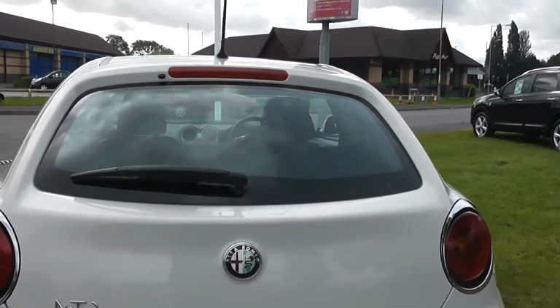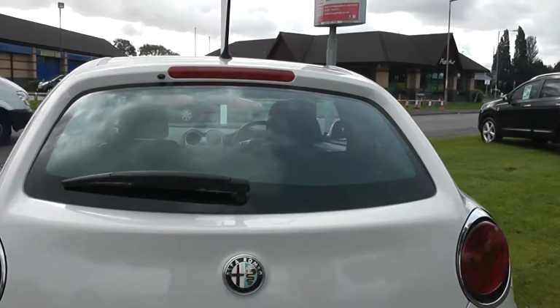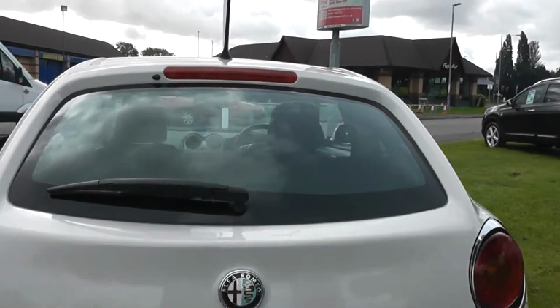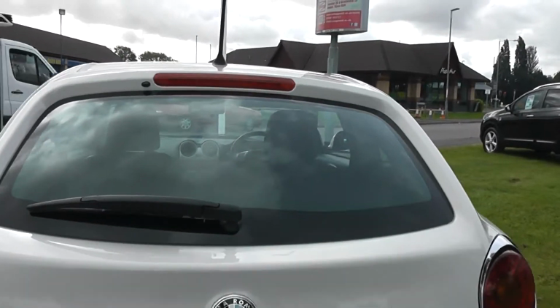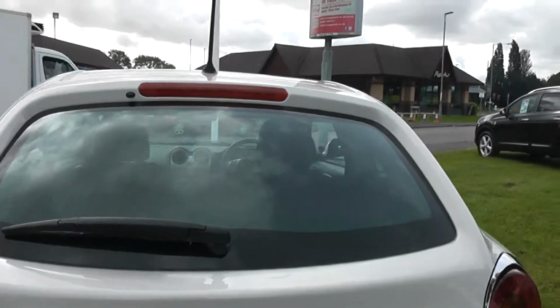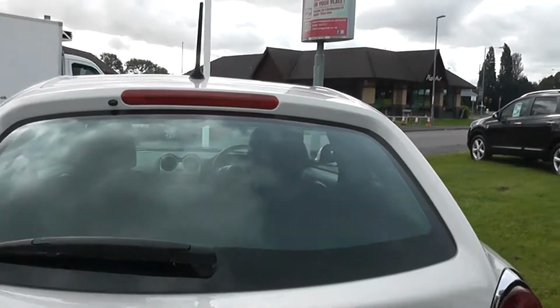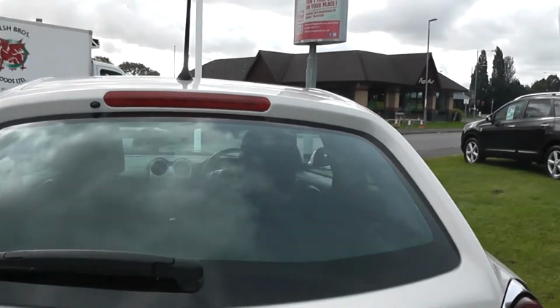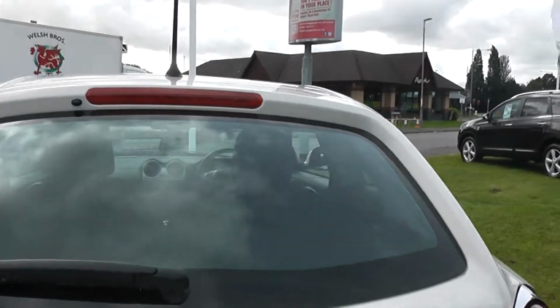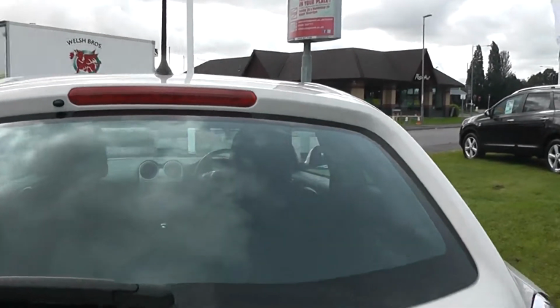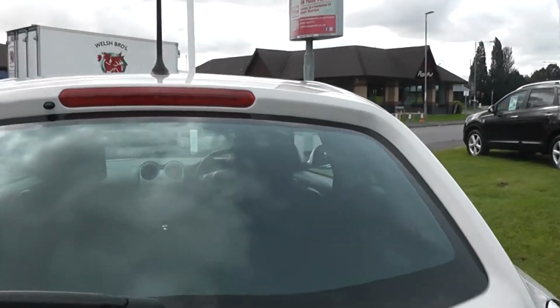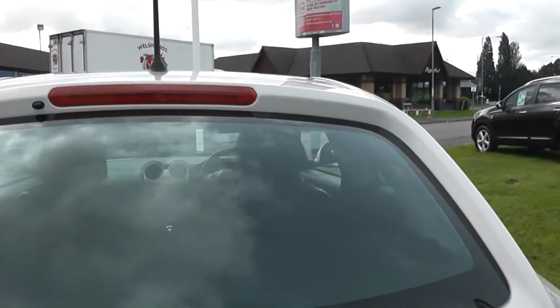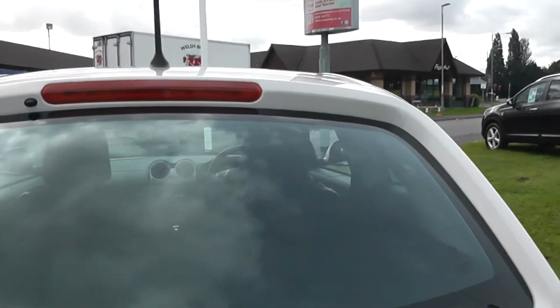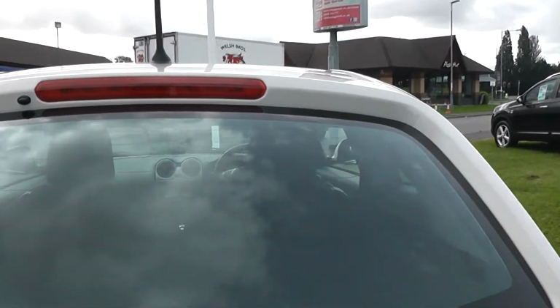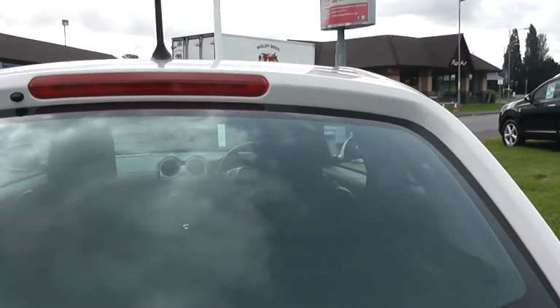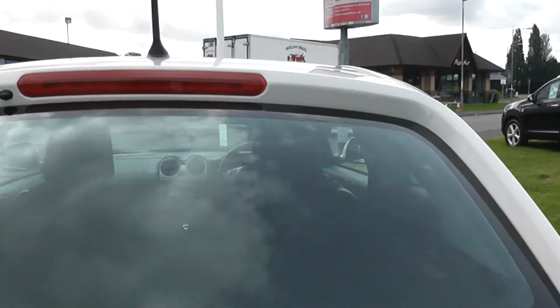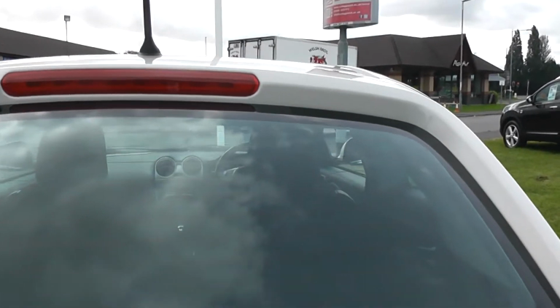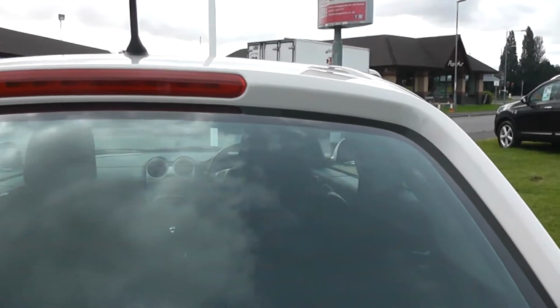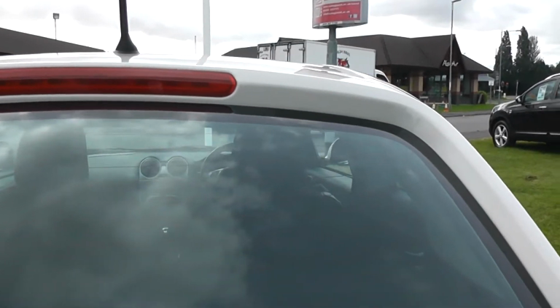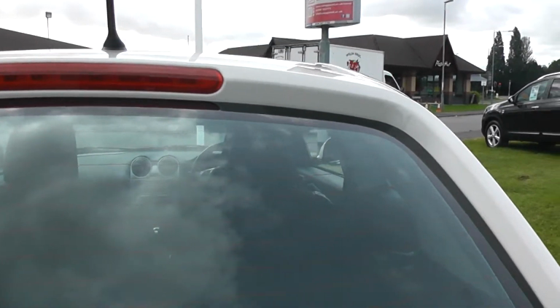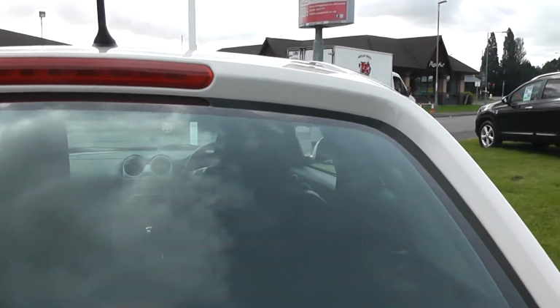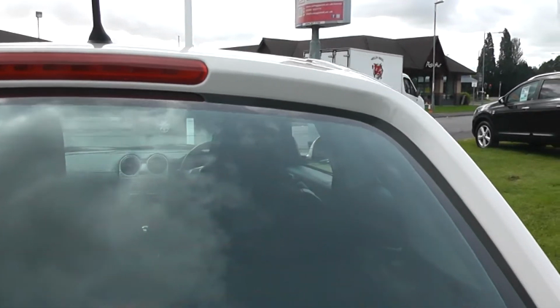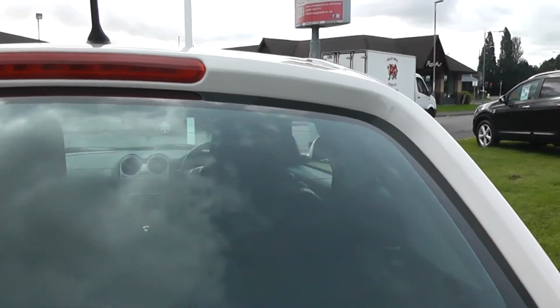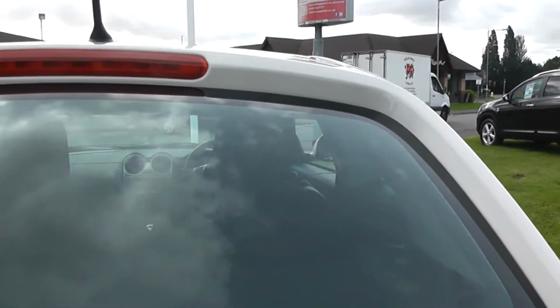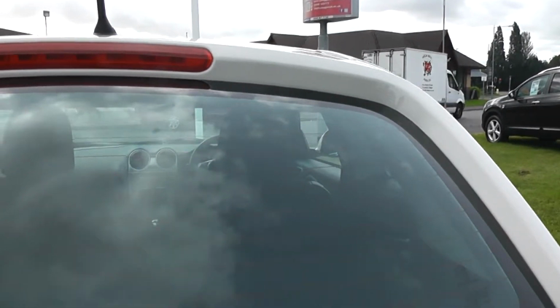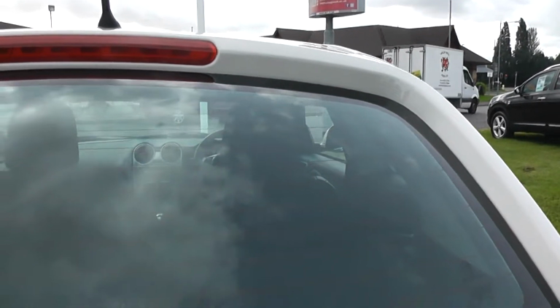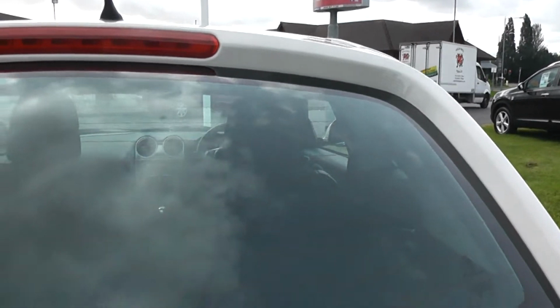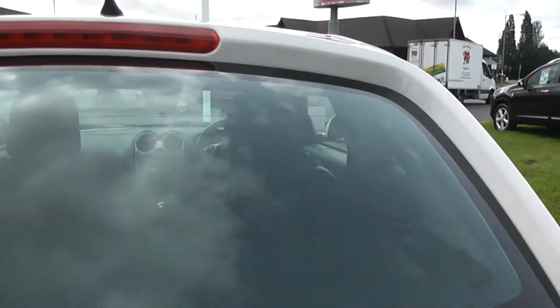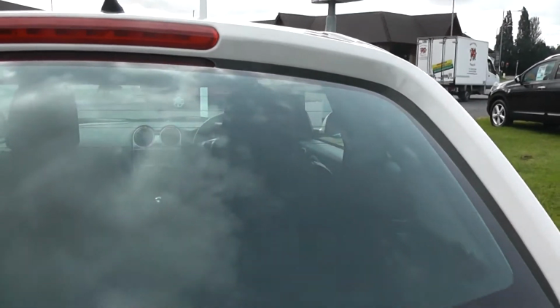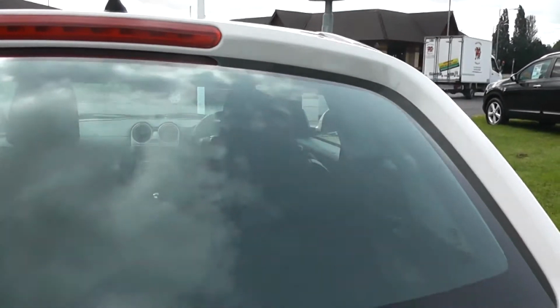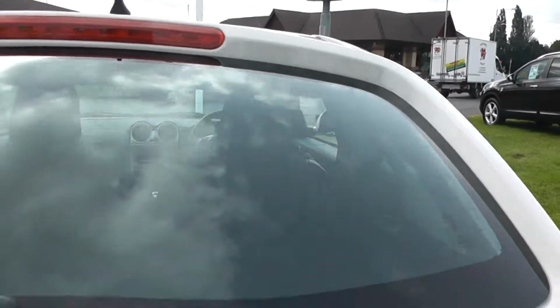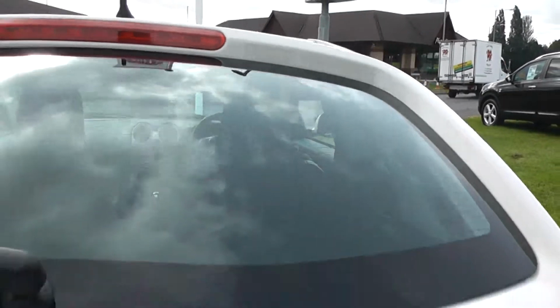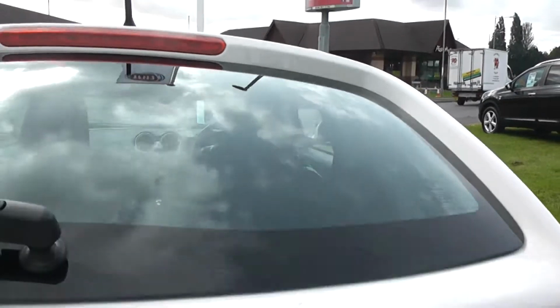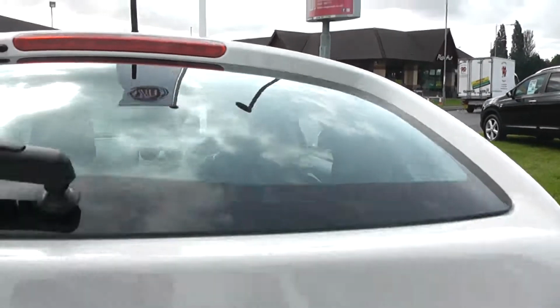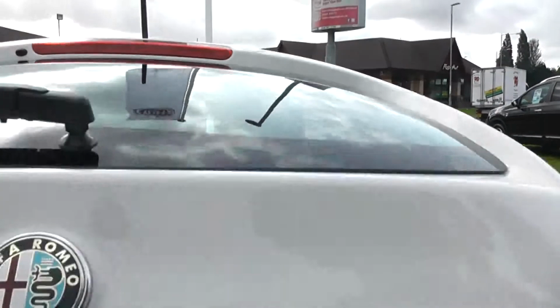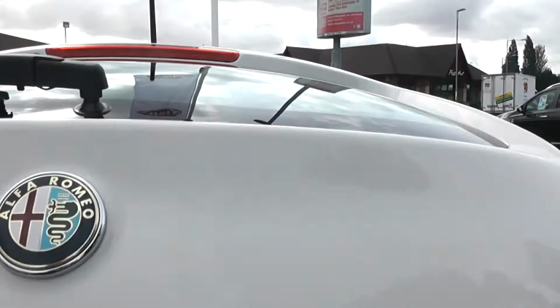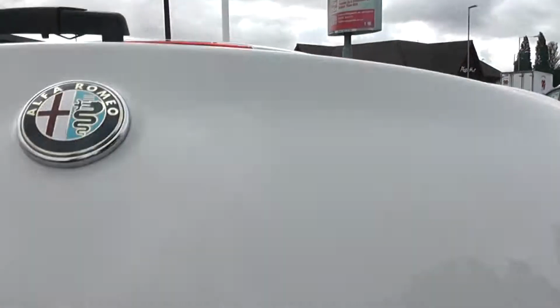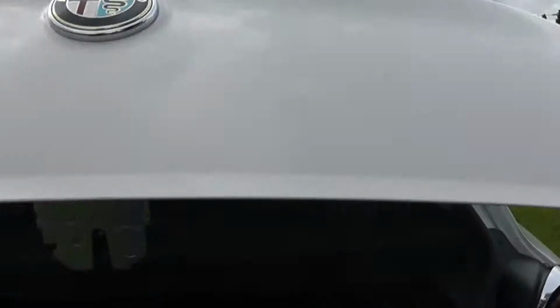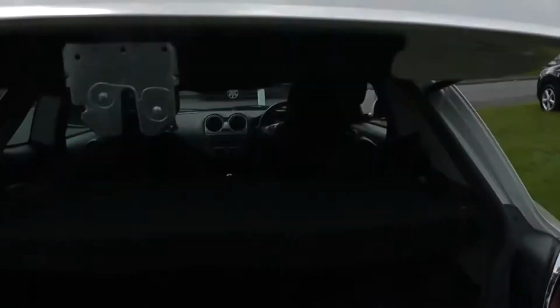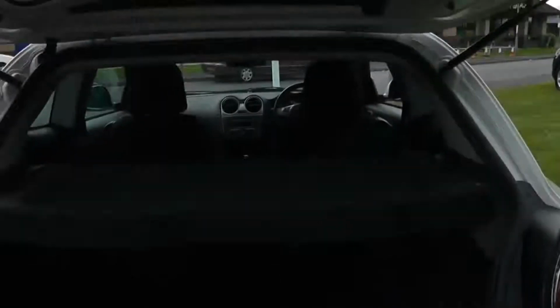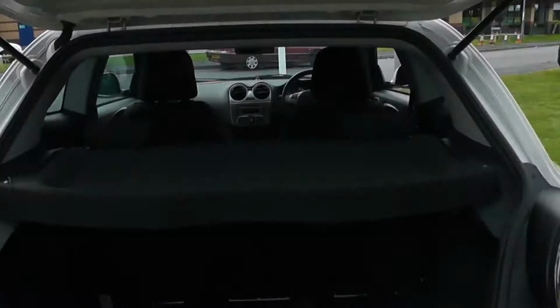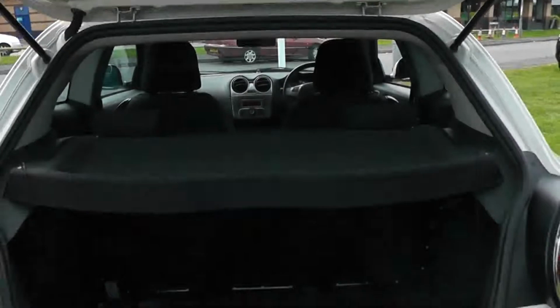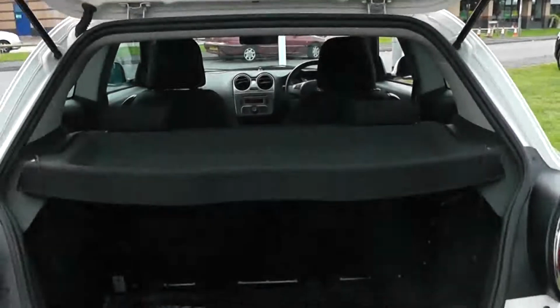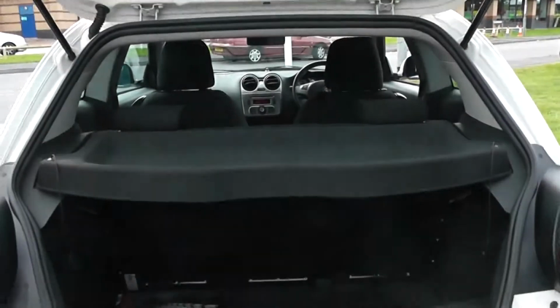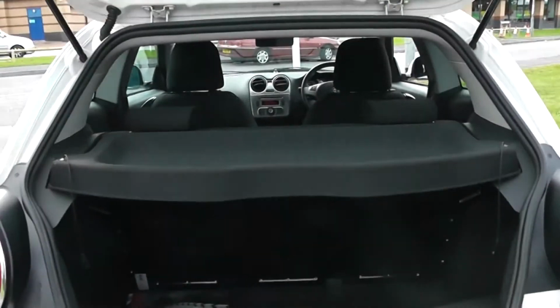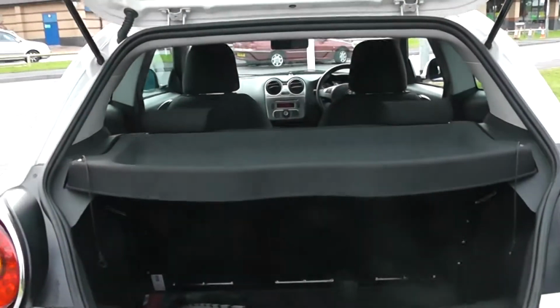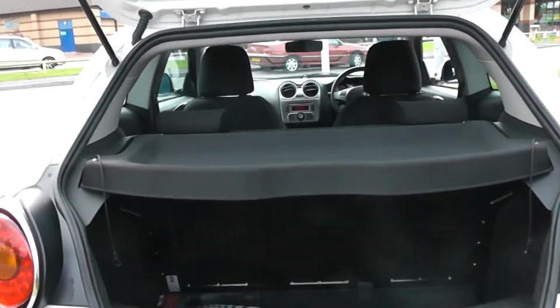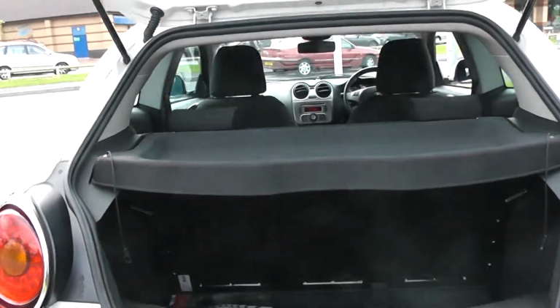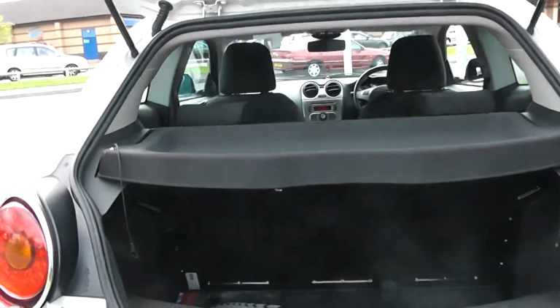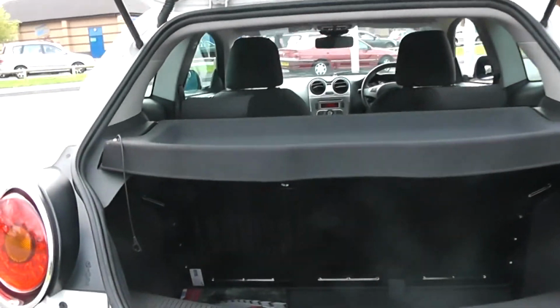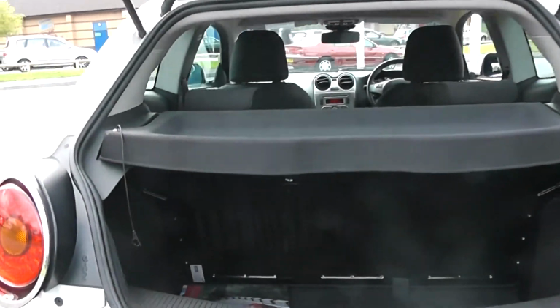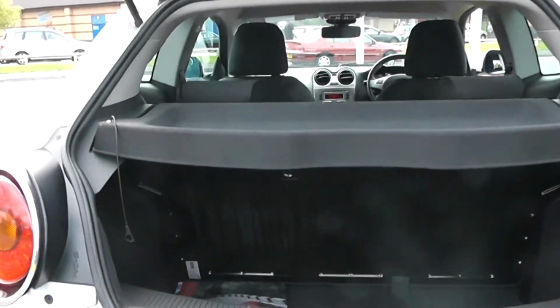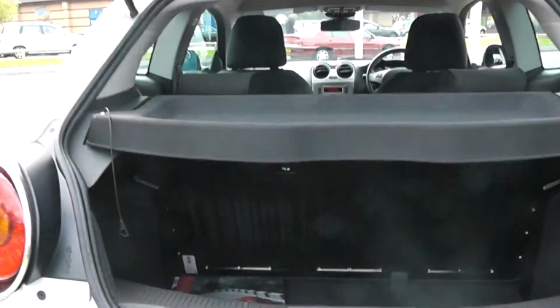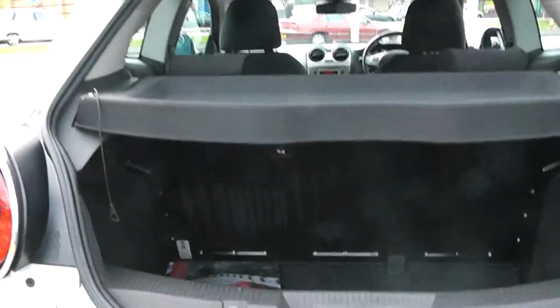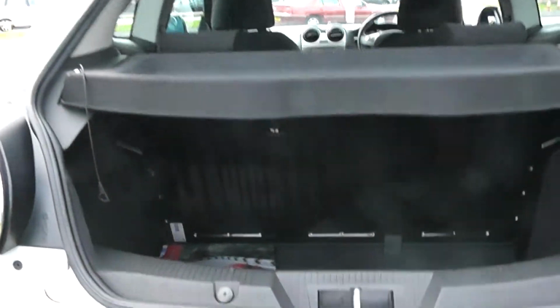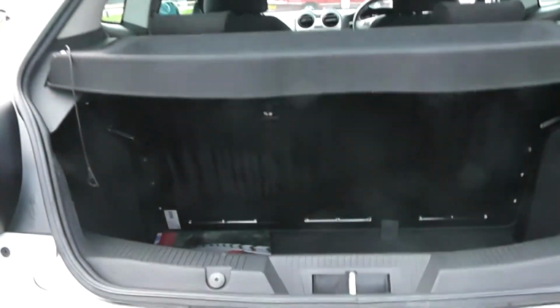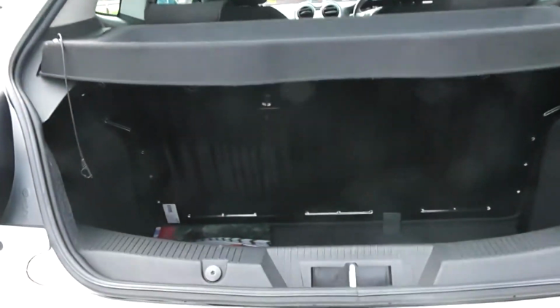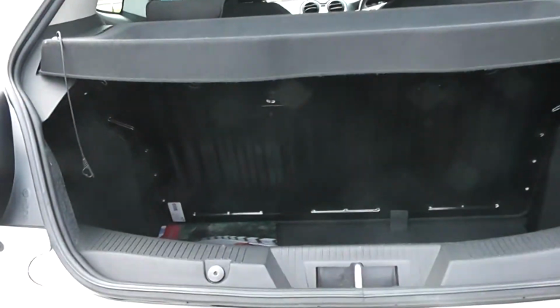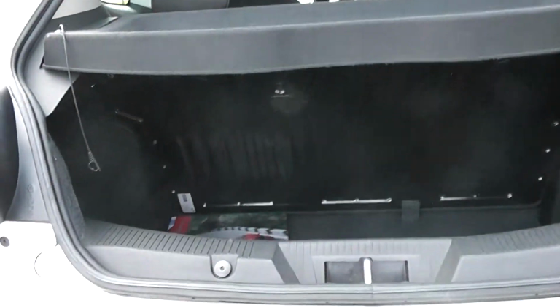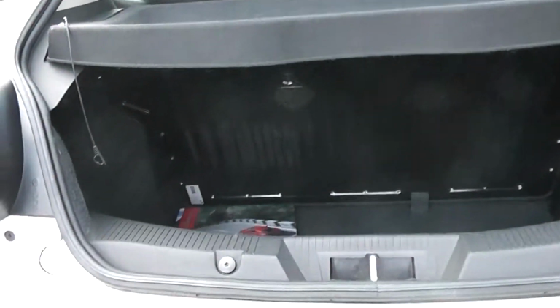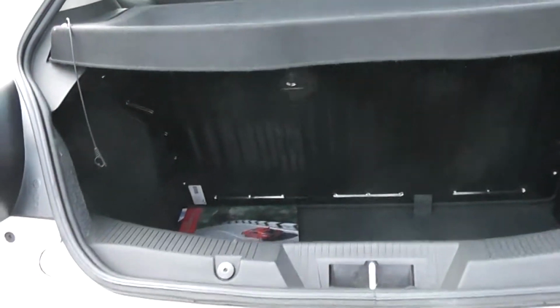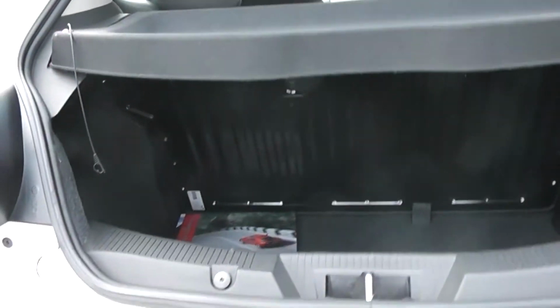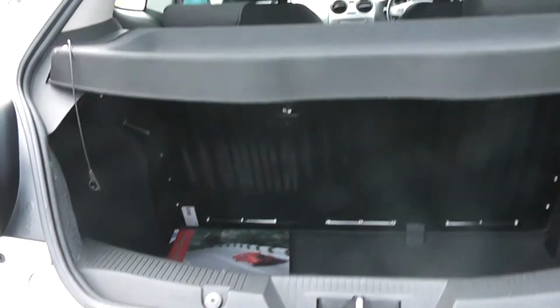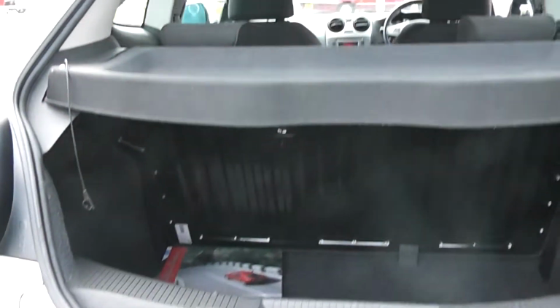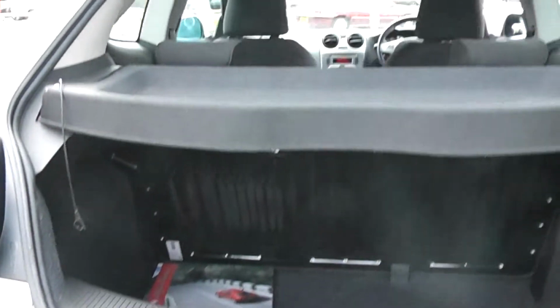You're now into the boot of the car. You can see the car has a very deep, spacious boot.